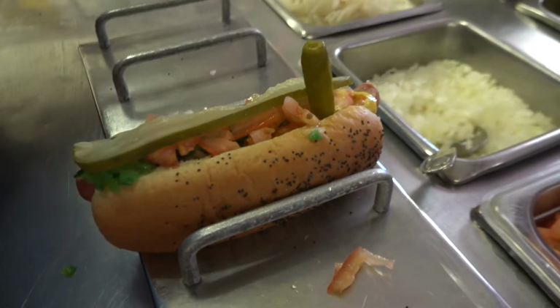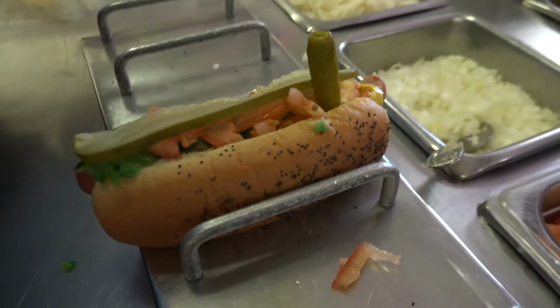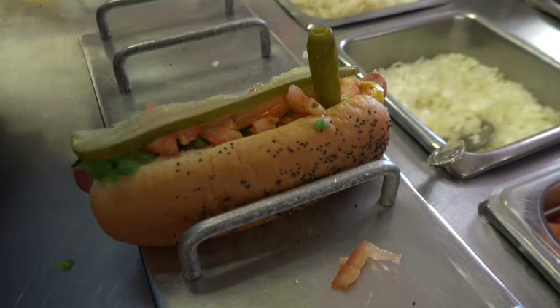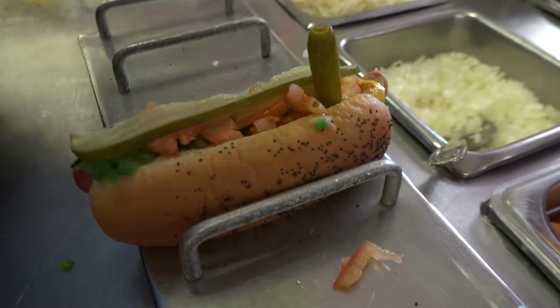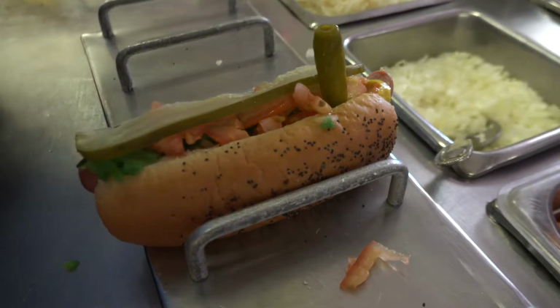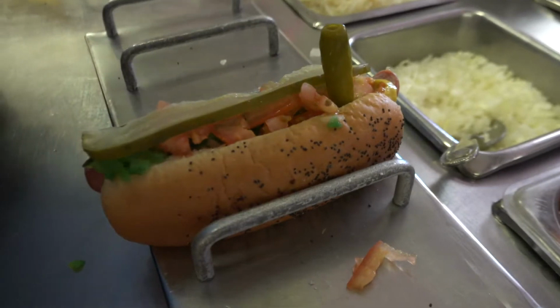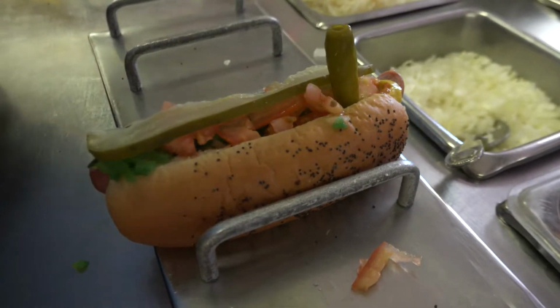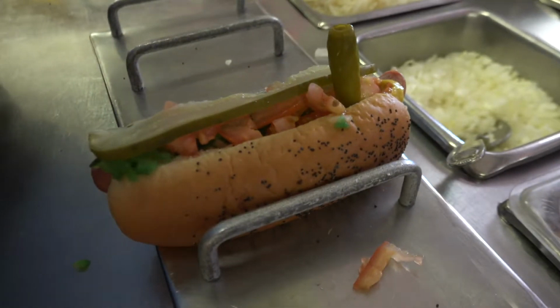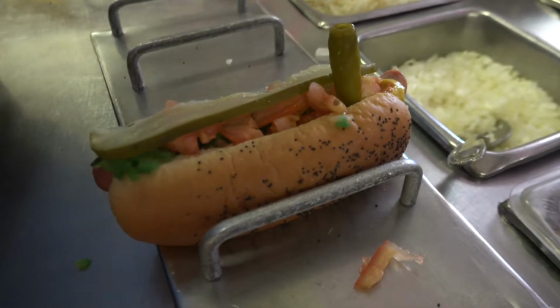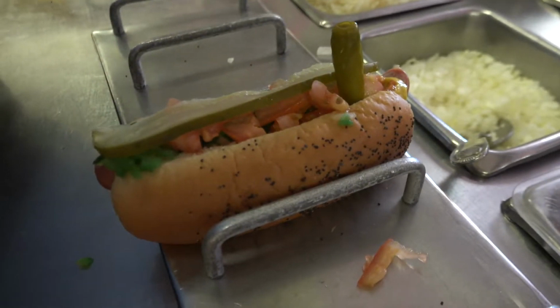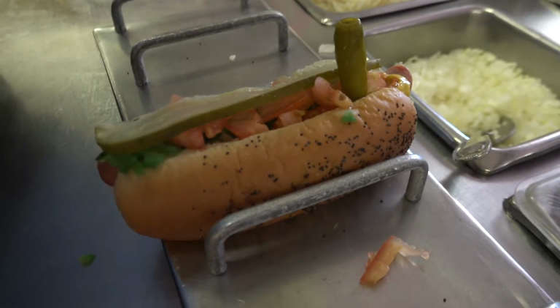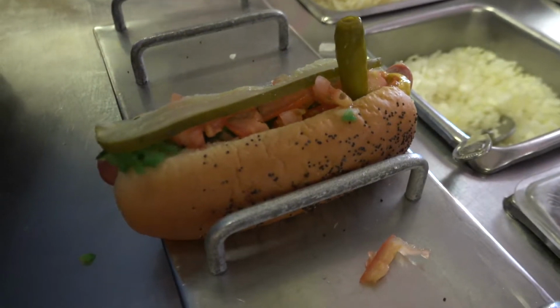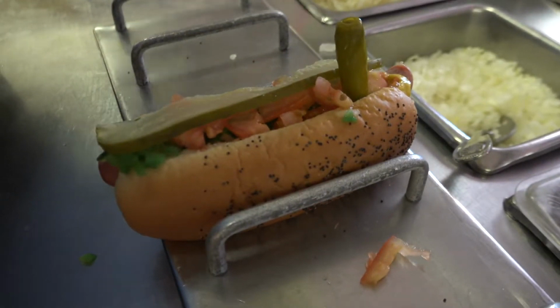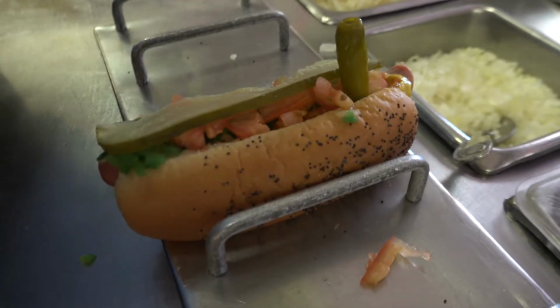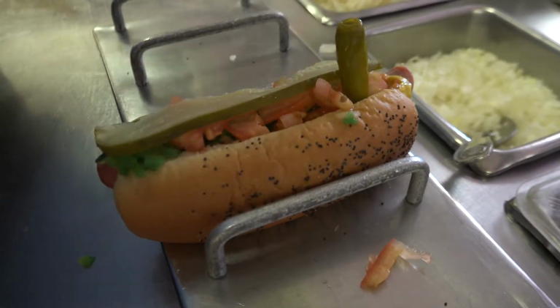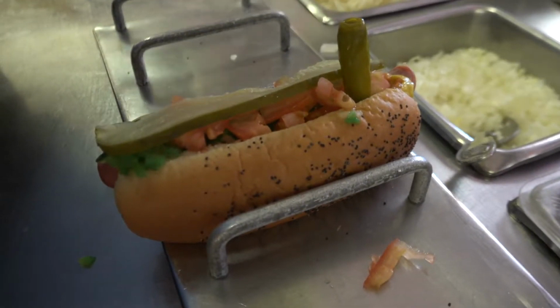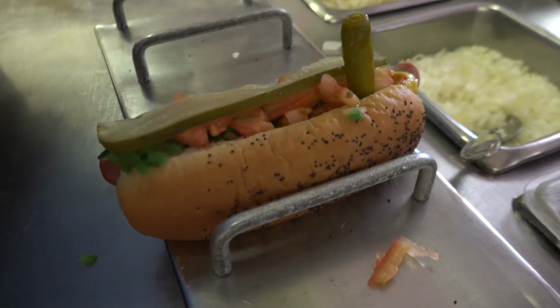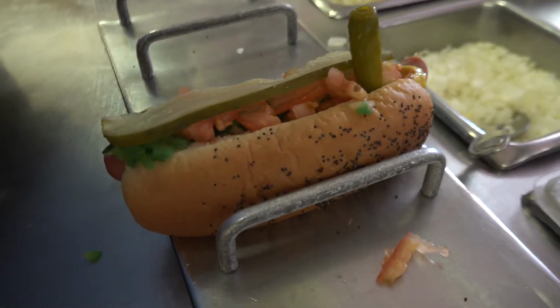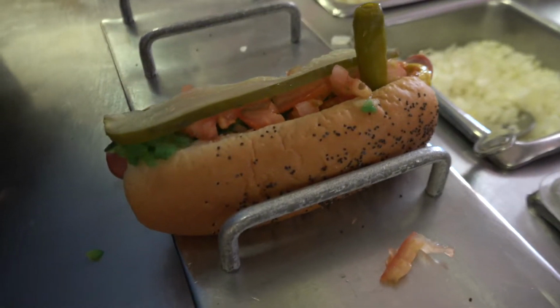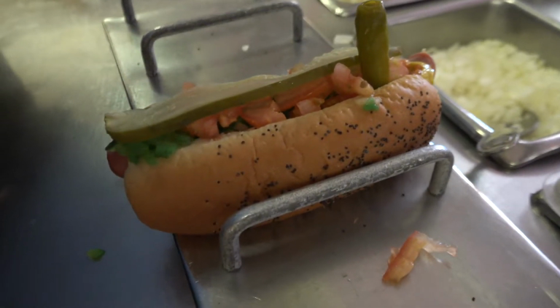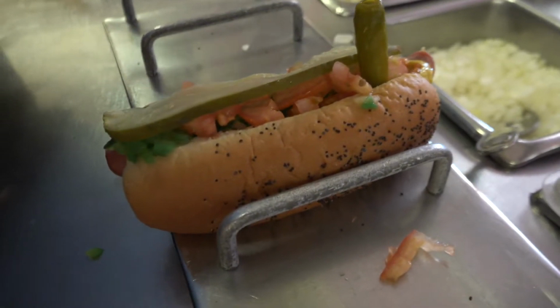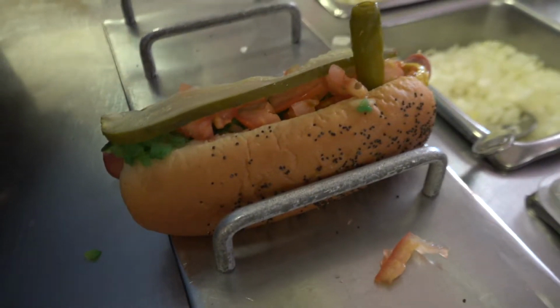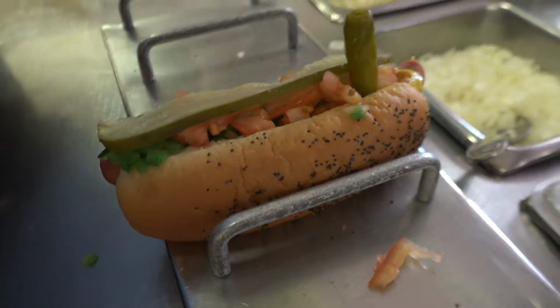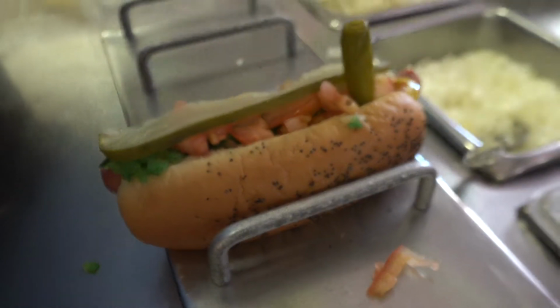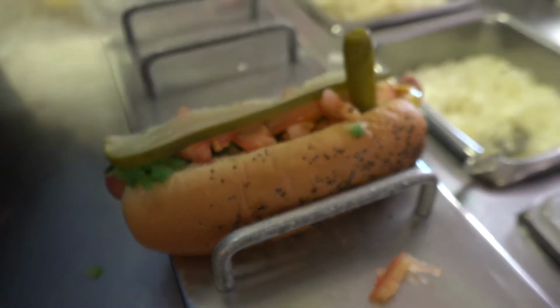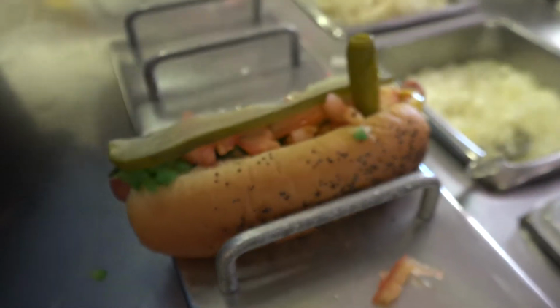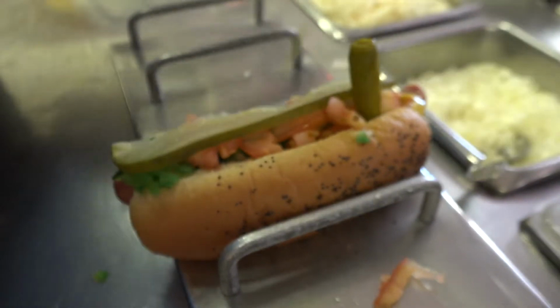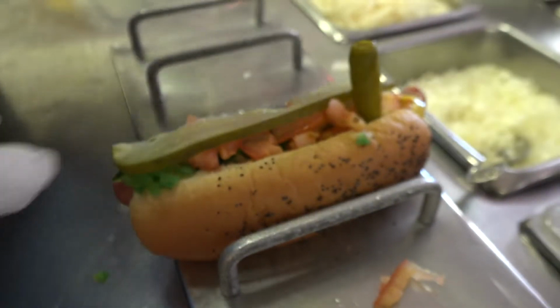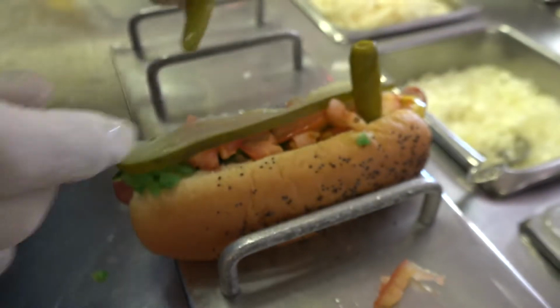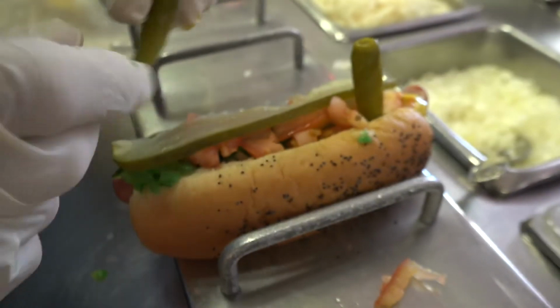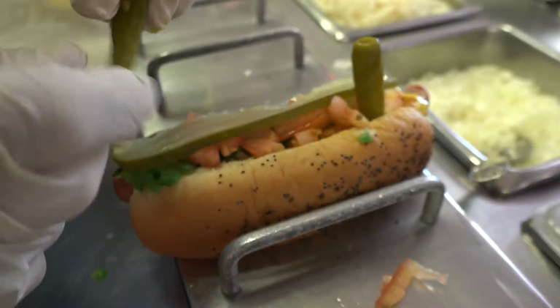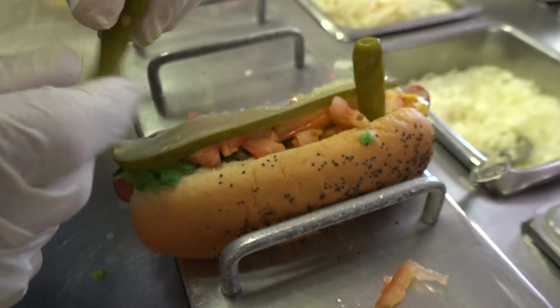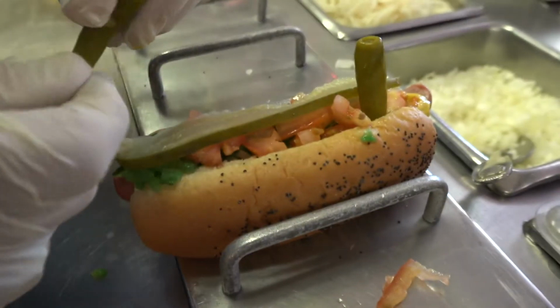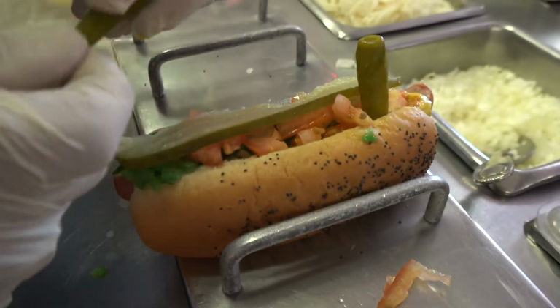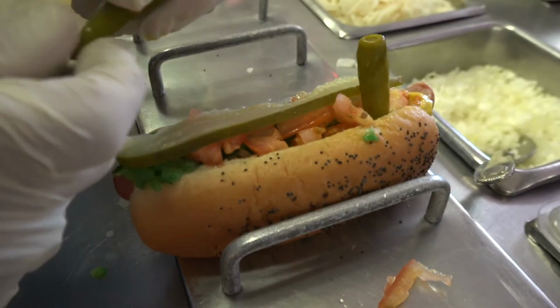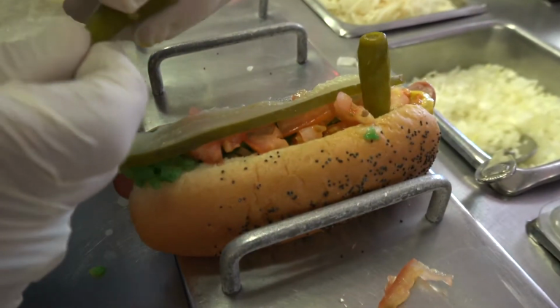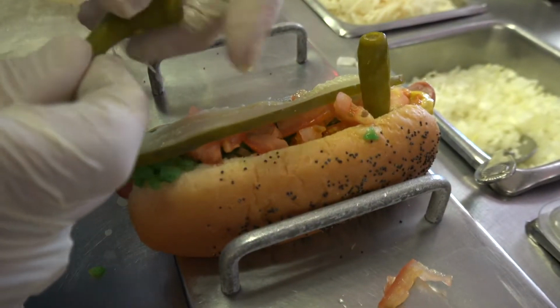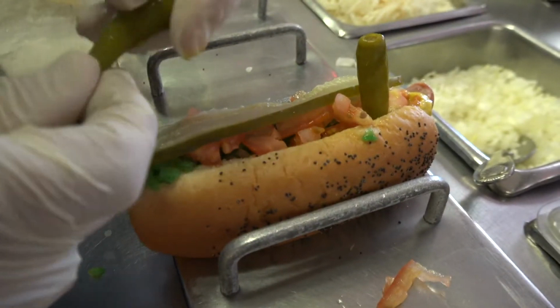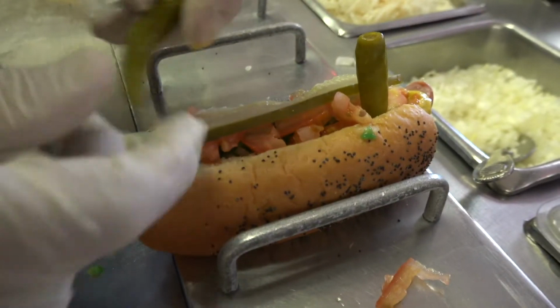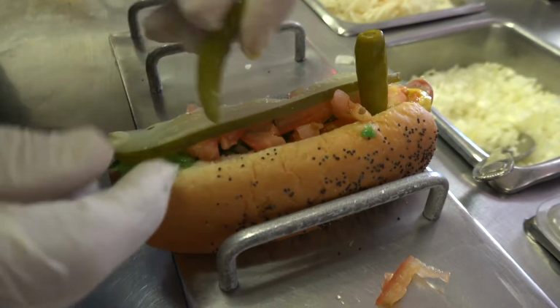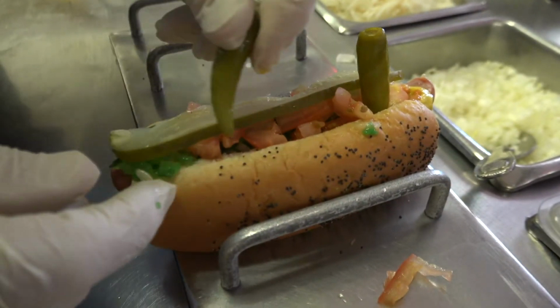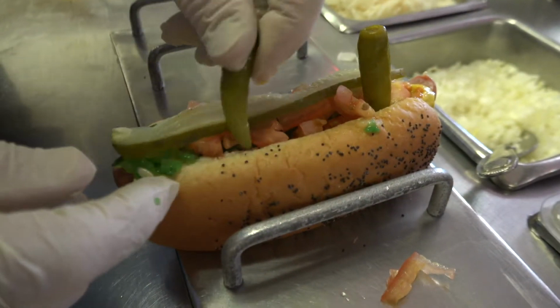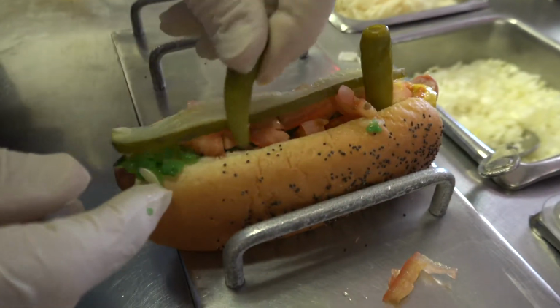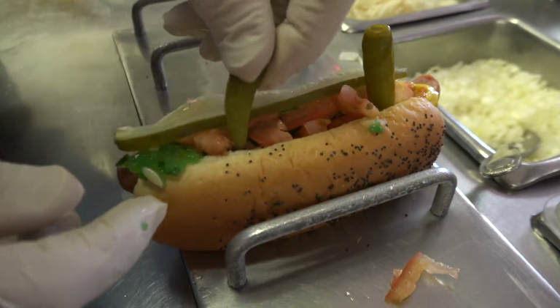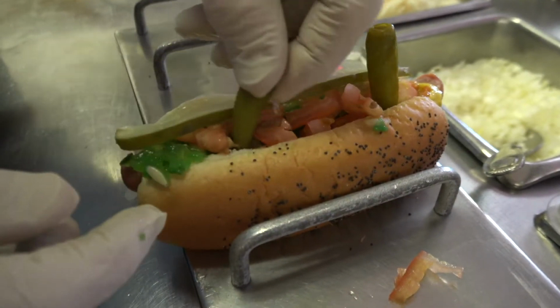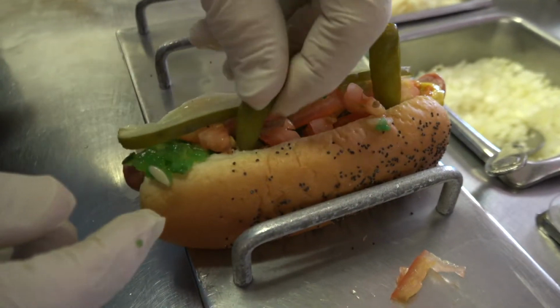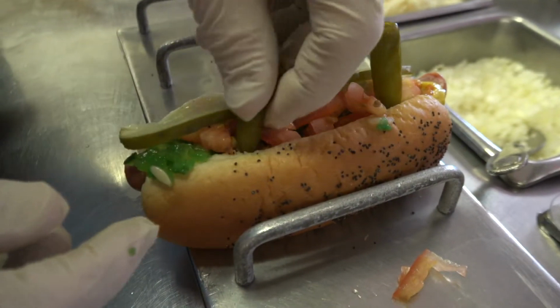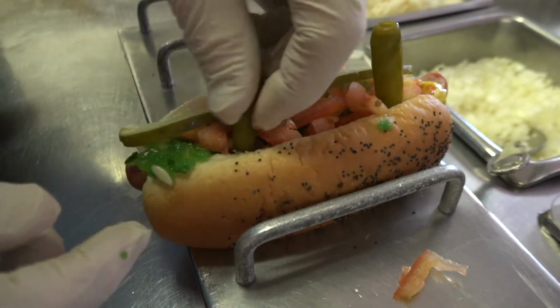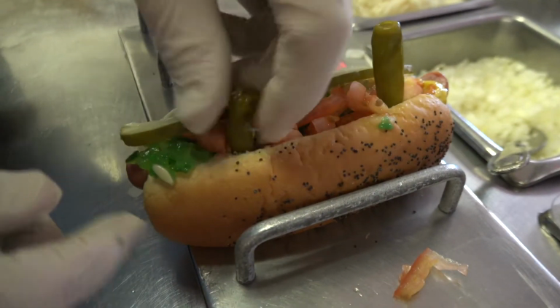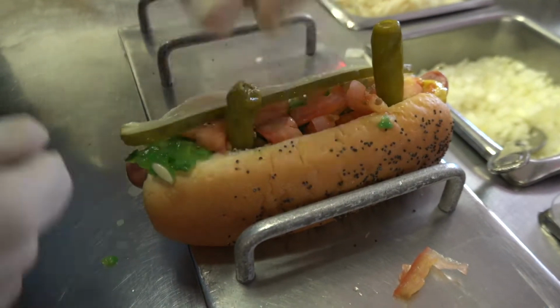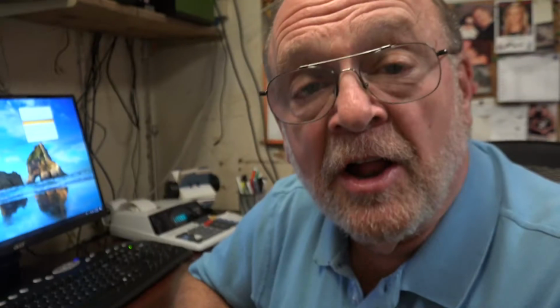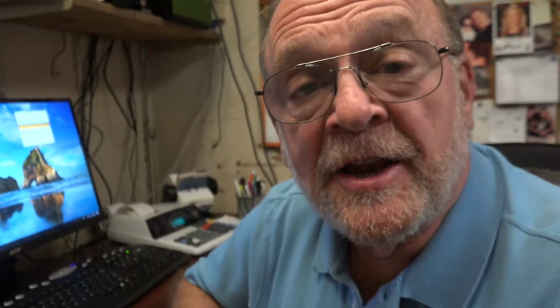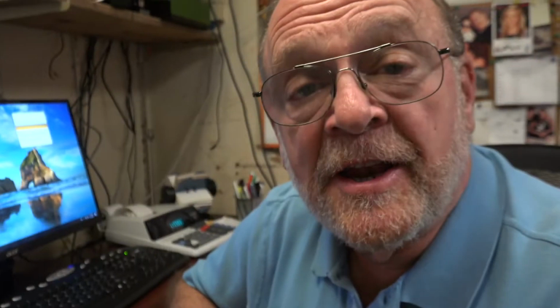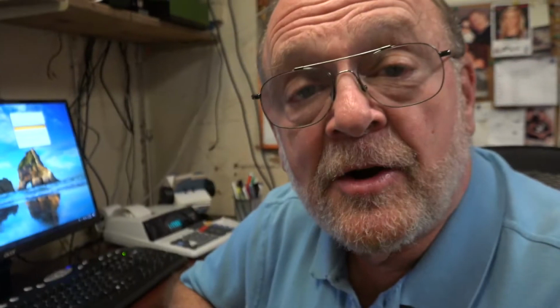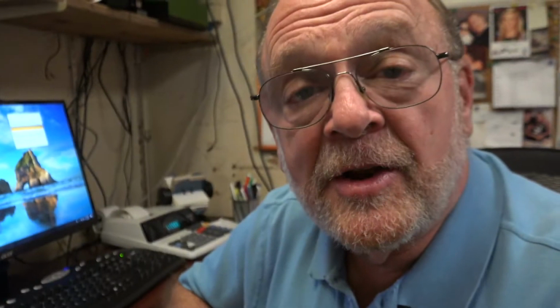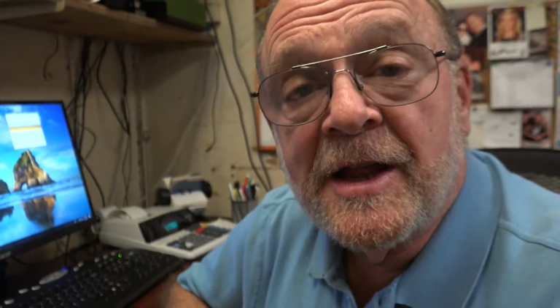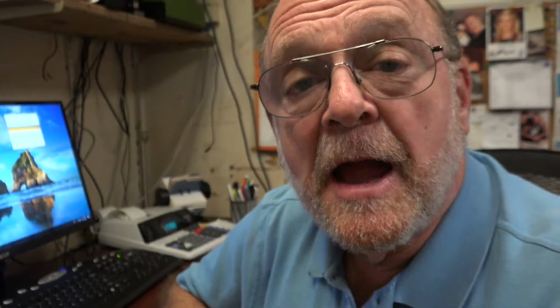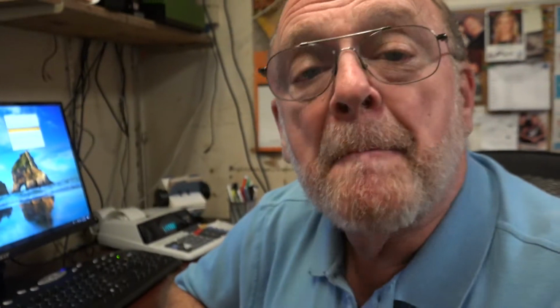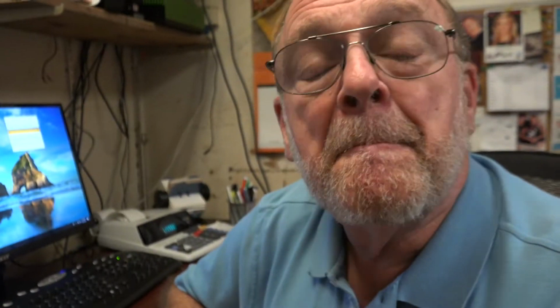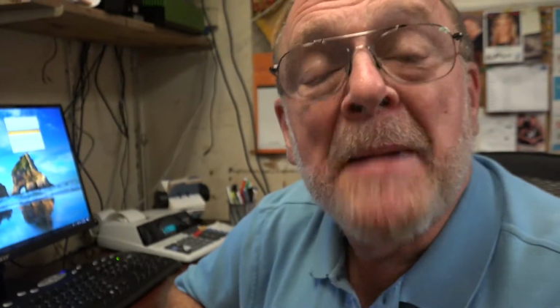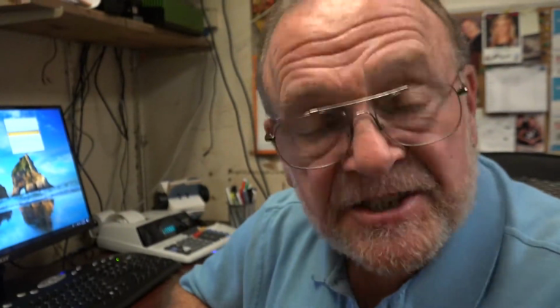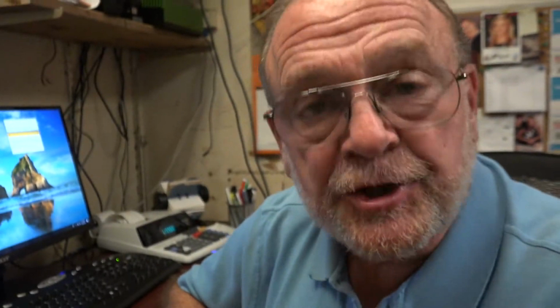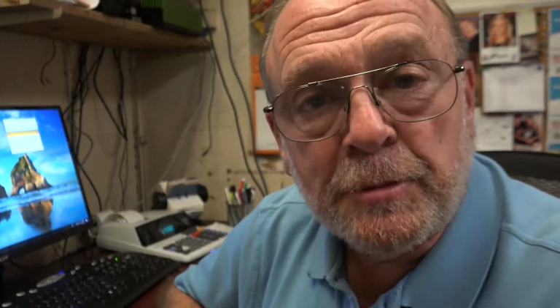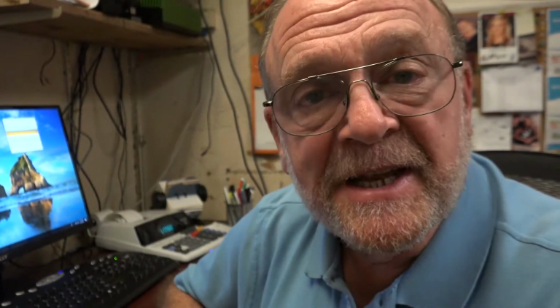This is the hot dog I grew up eating. That is a culinary masterpiece.